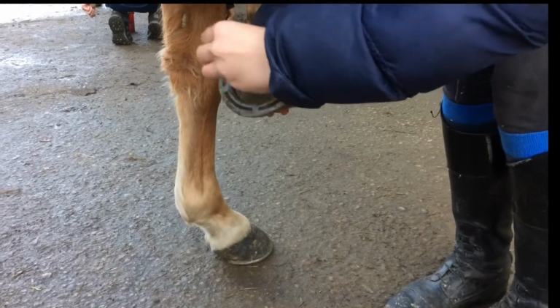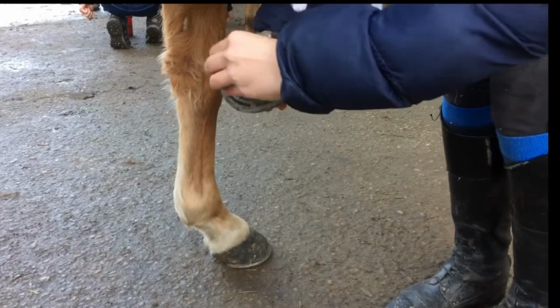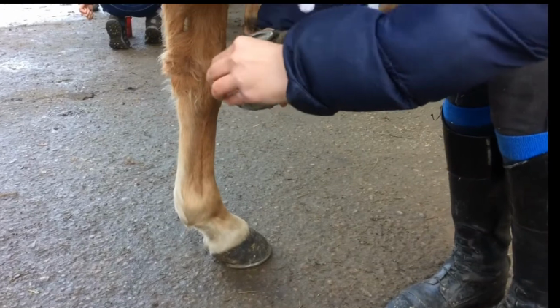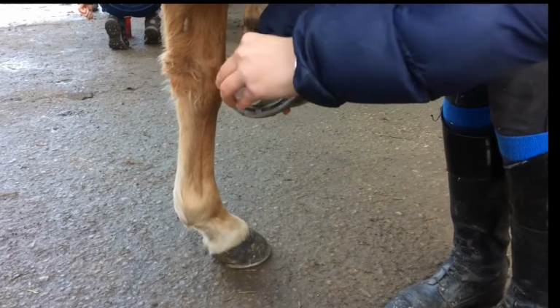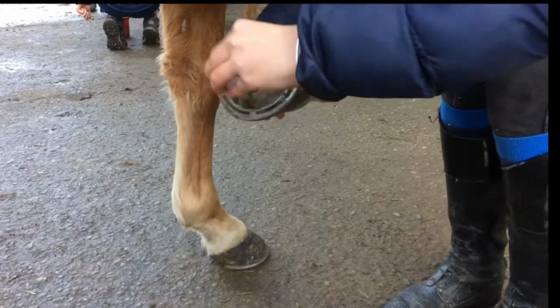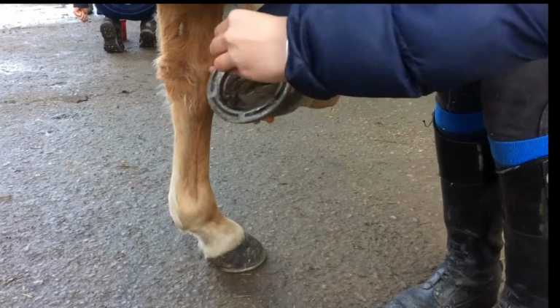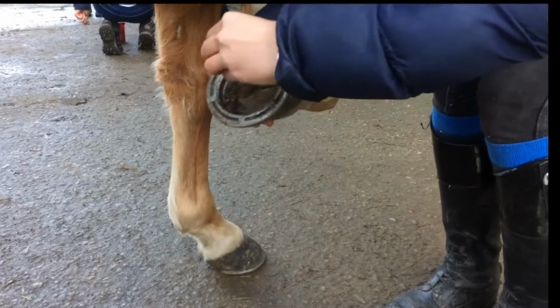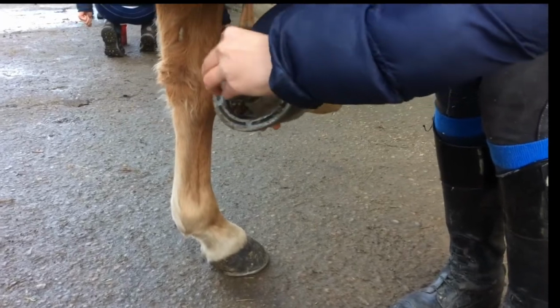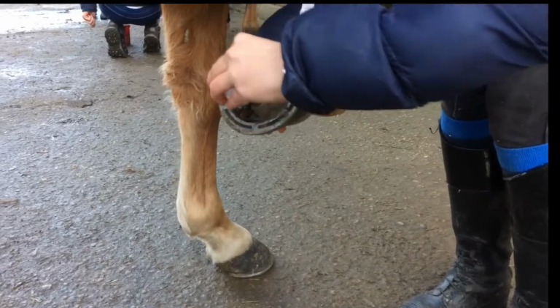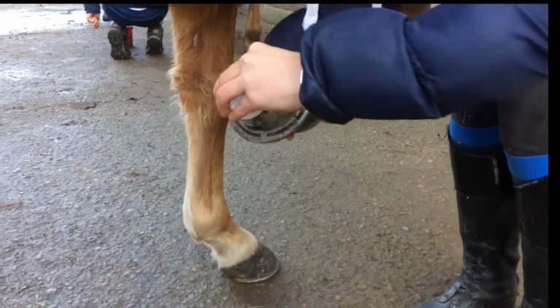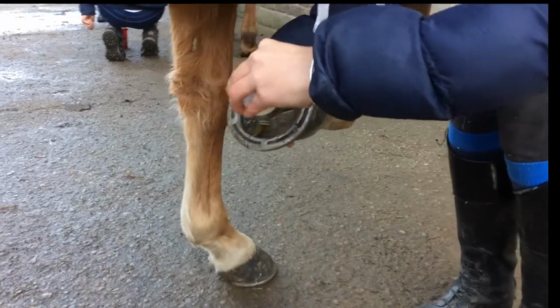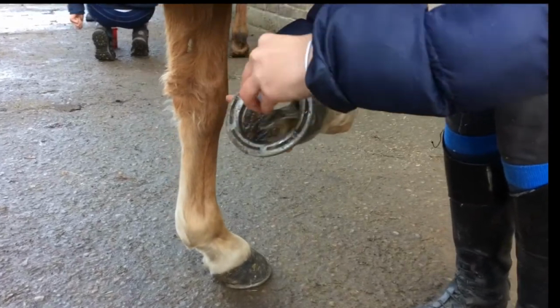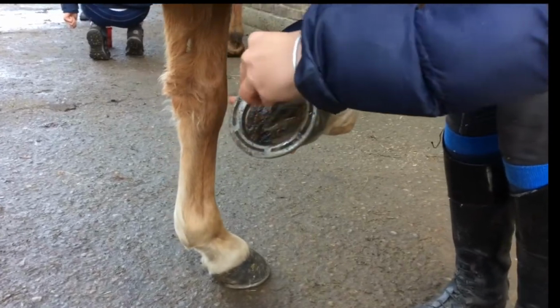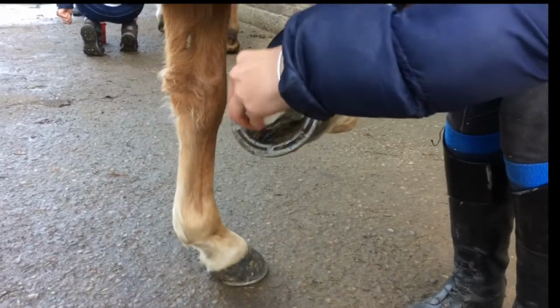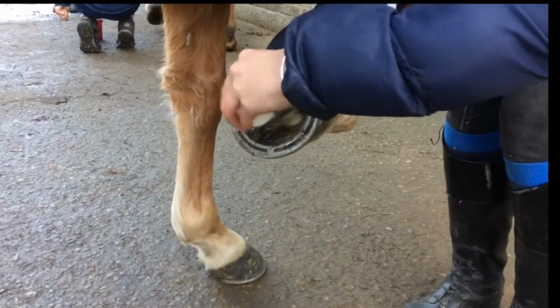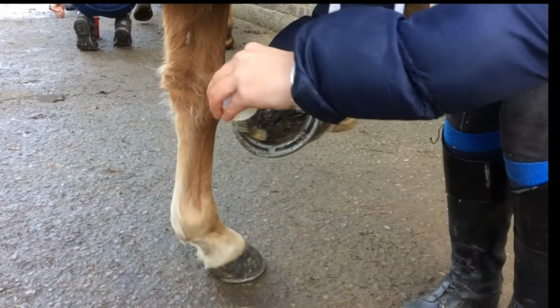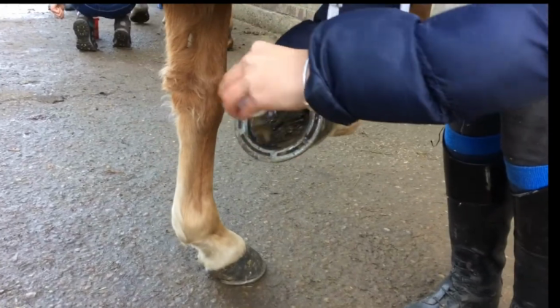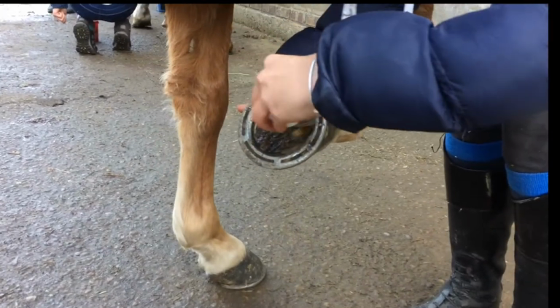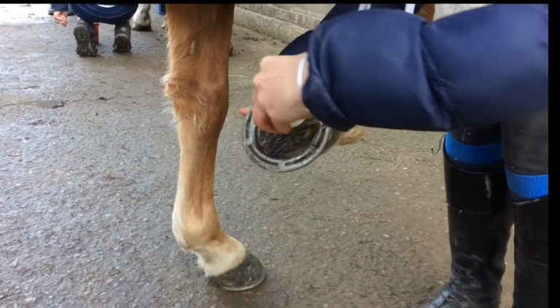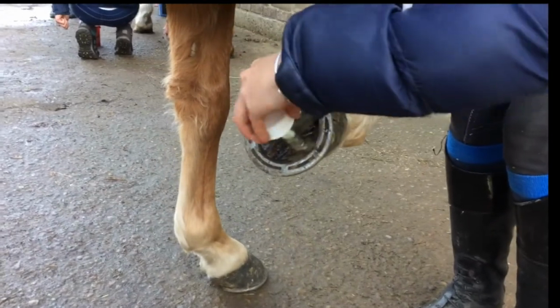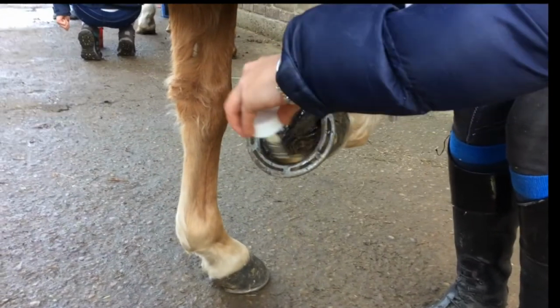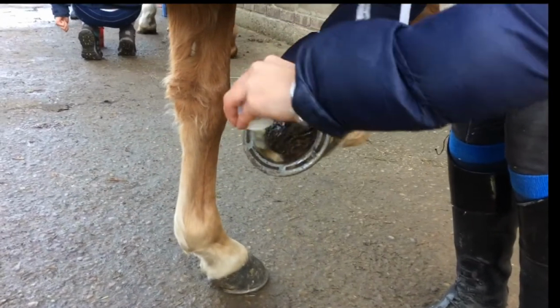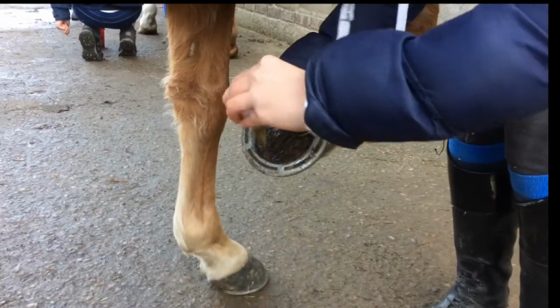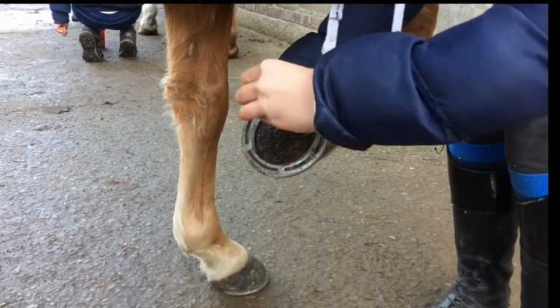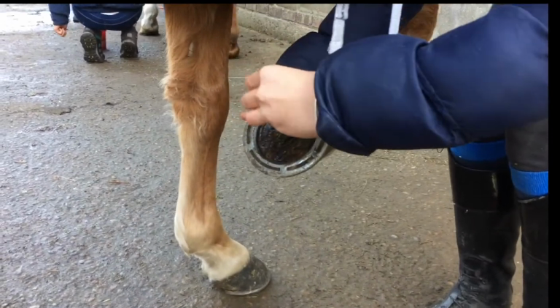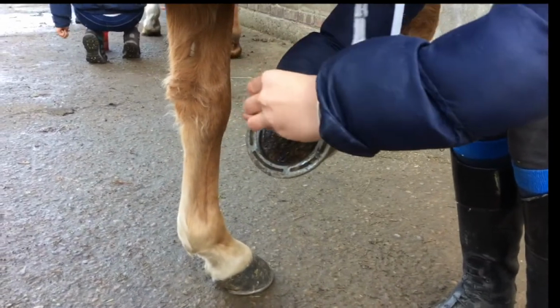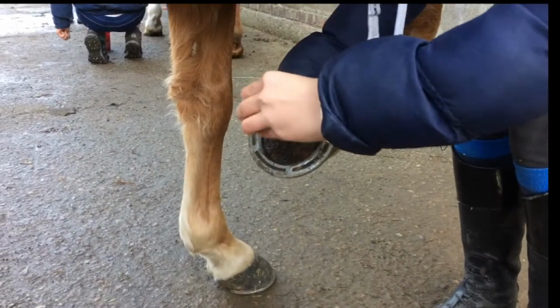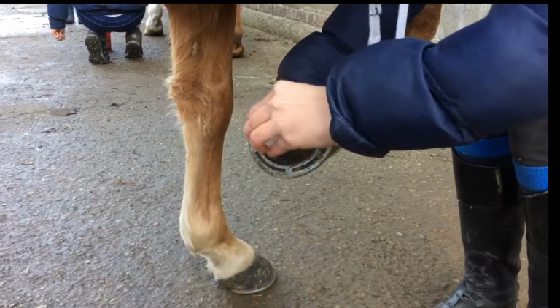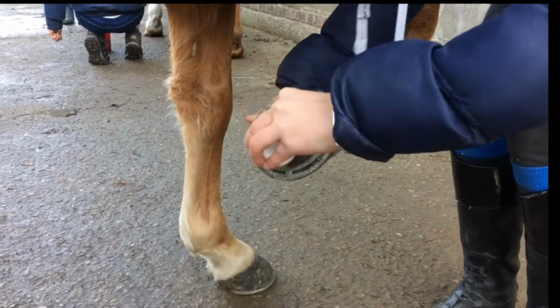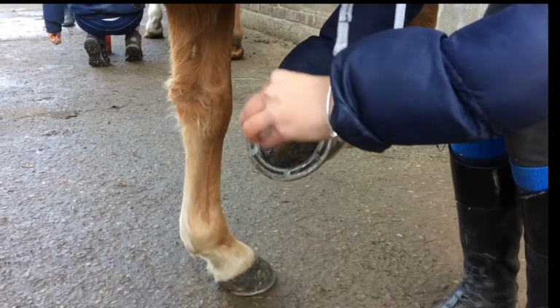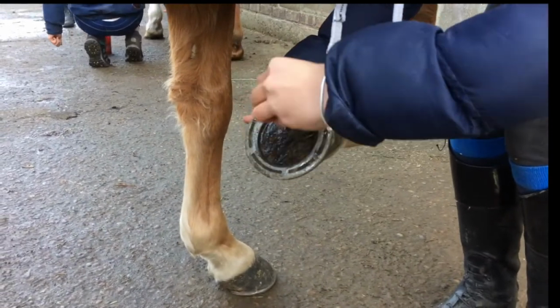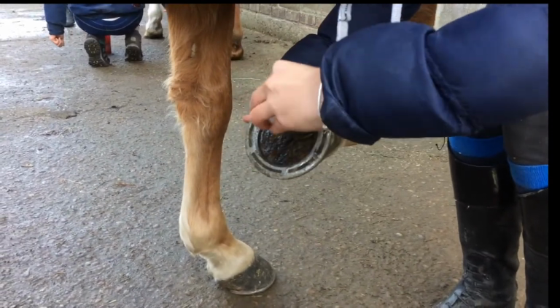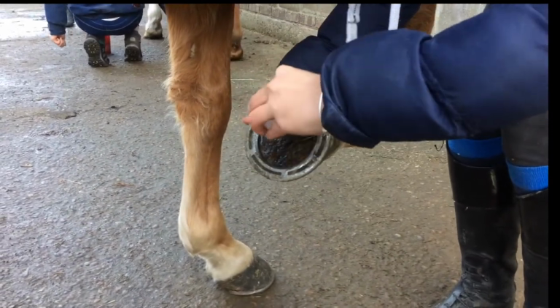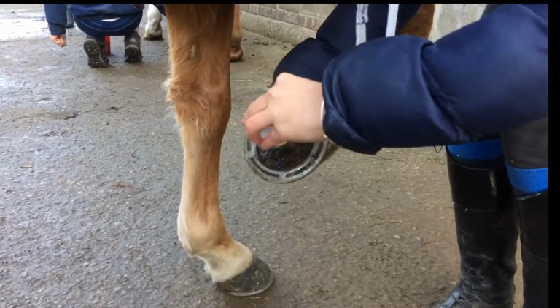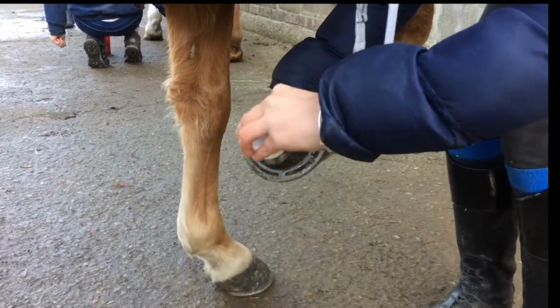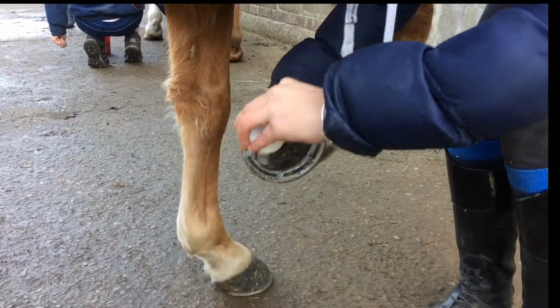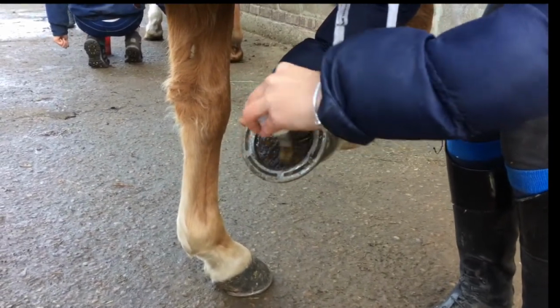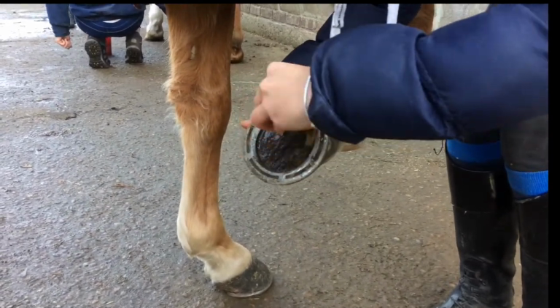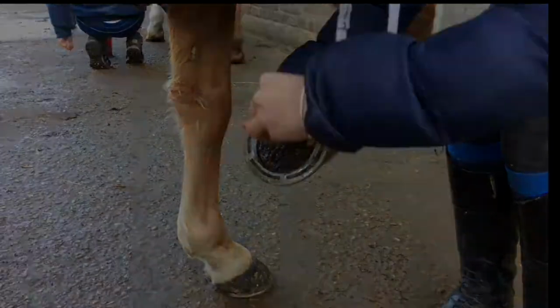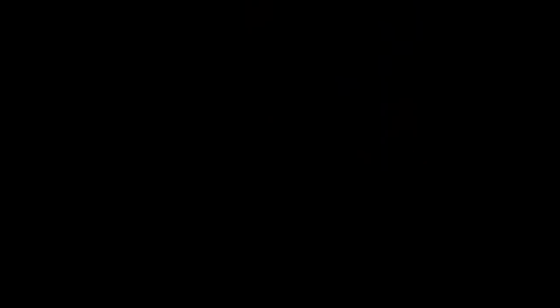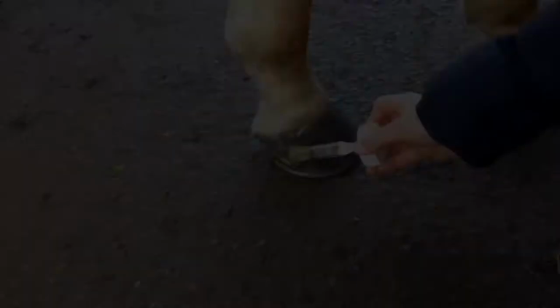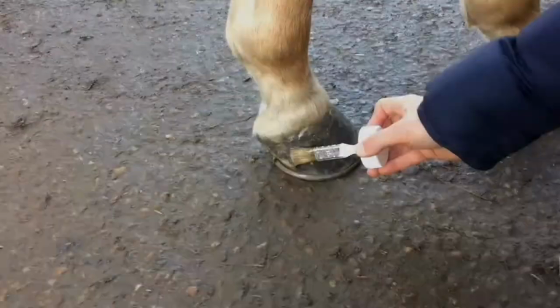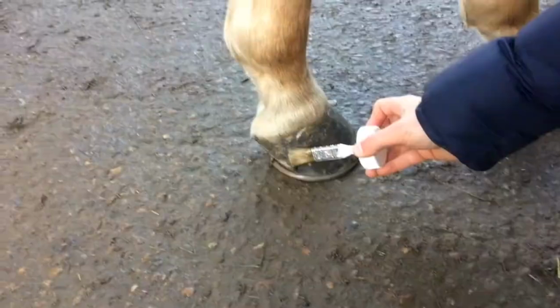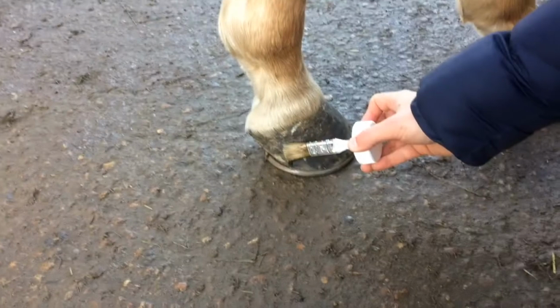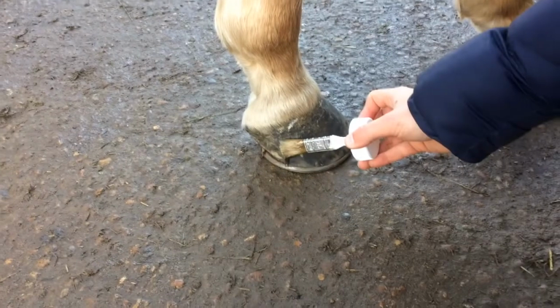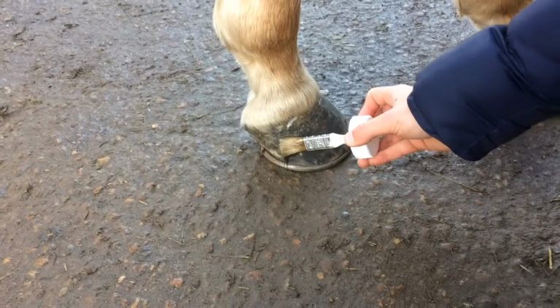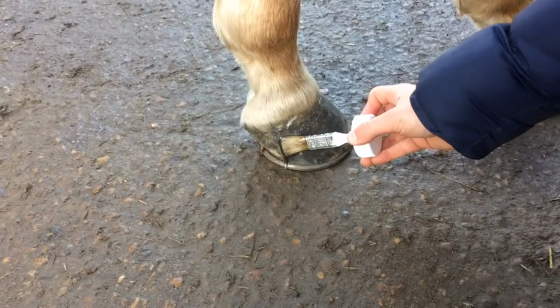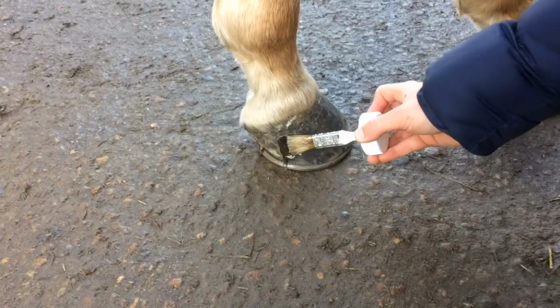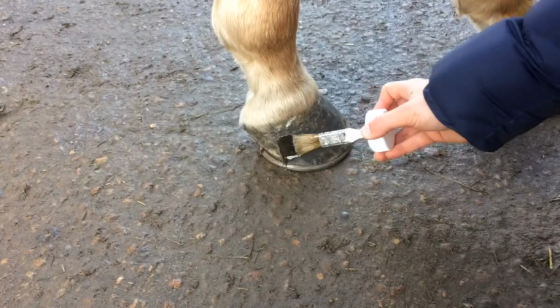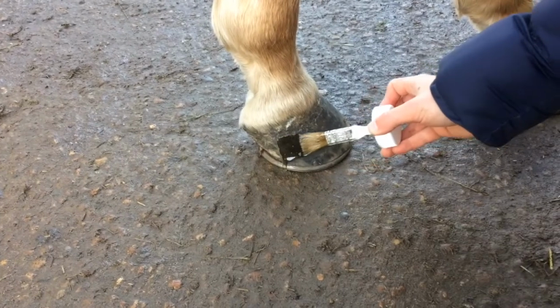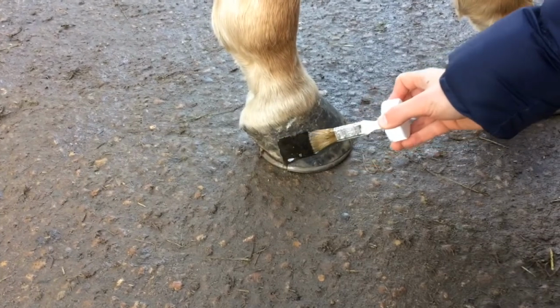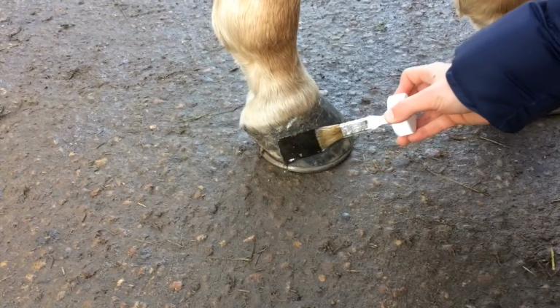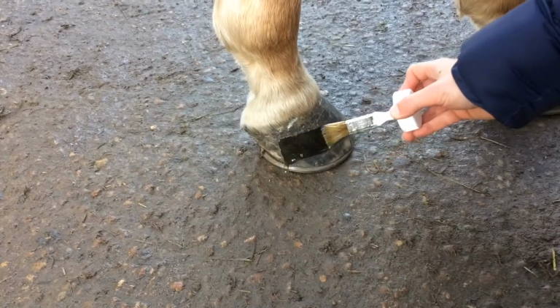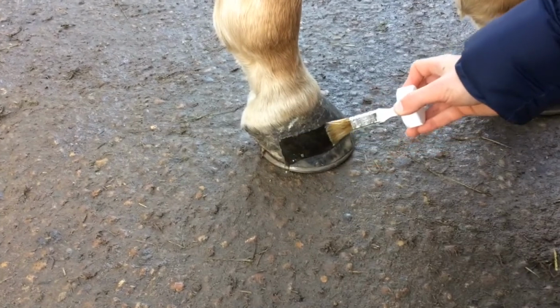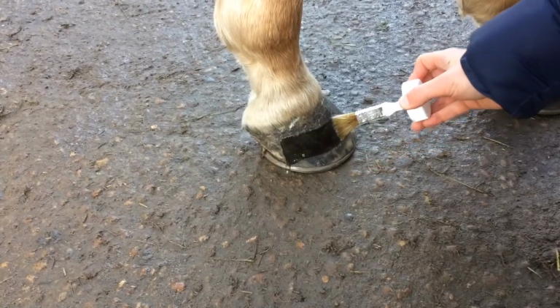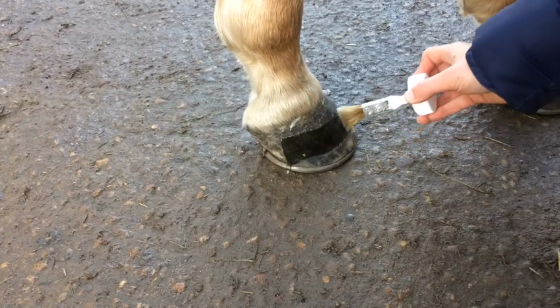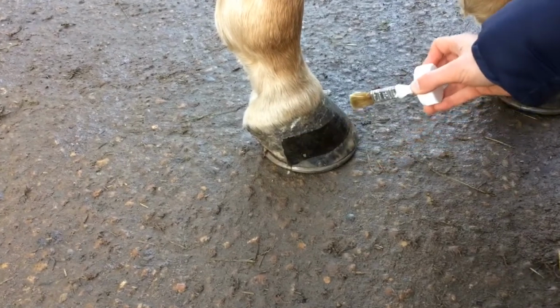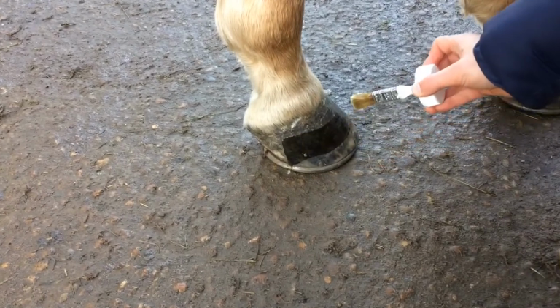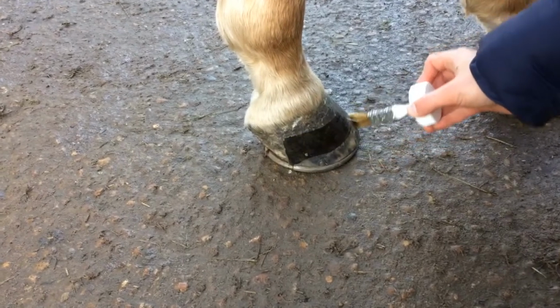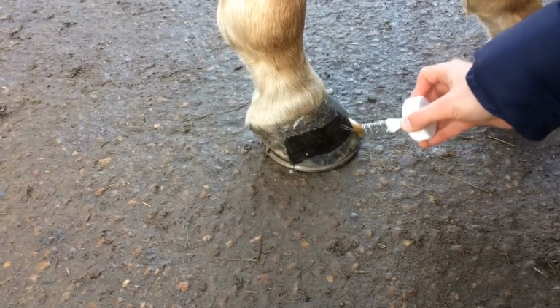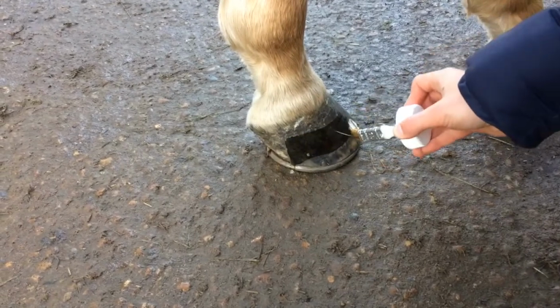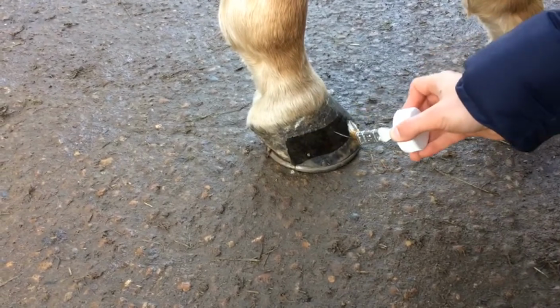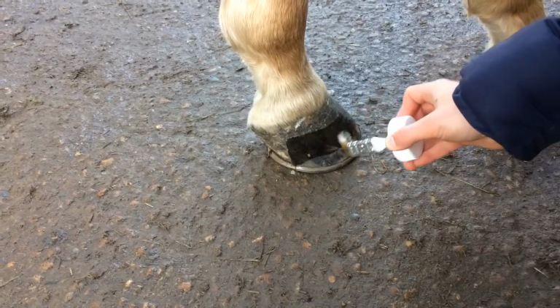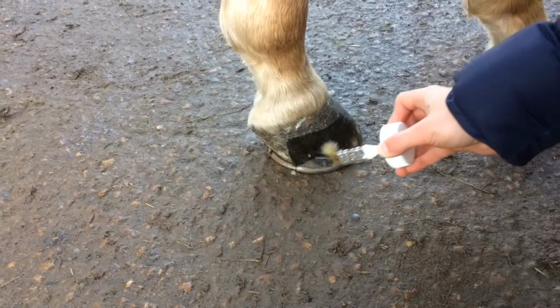Now for the fun part, I applied the hoof moist all over the inside of Red's hoof to lock in the moisture and make a barrier for the mud.